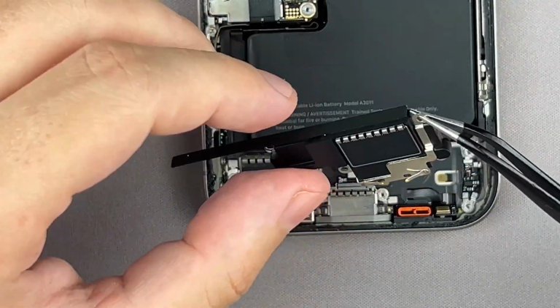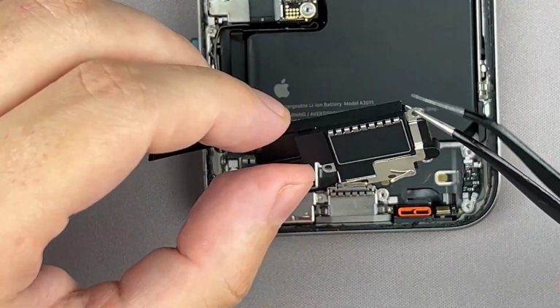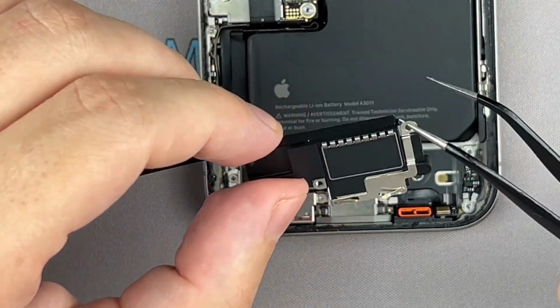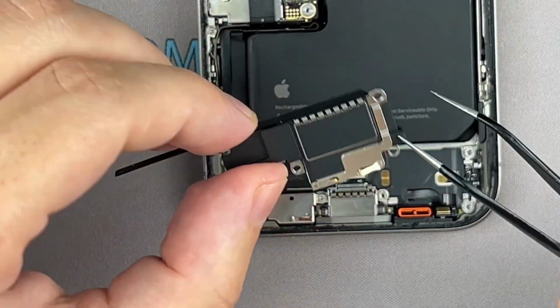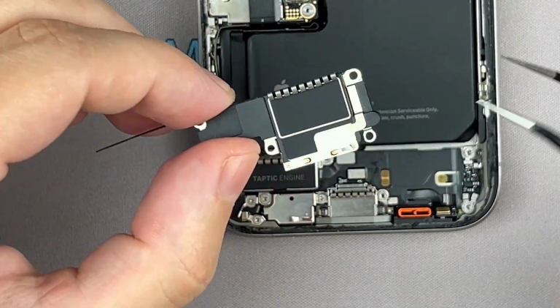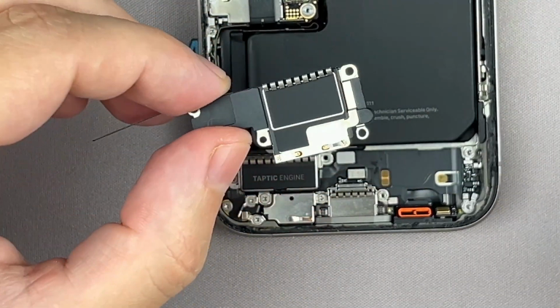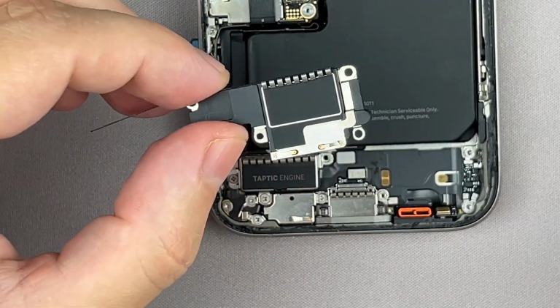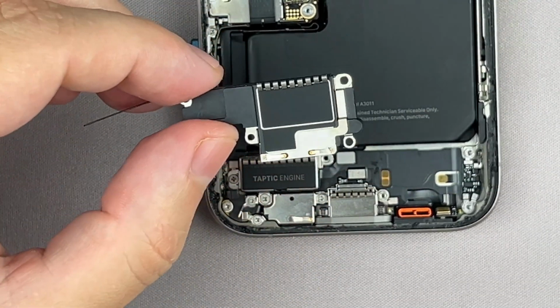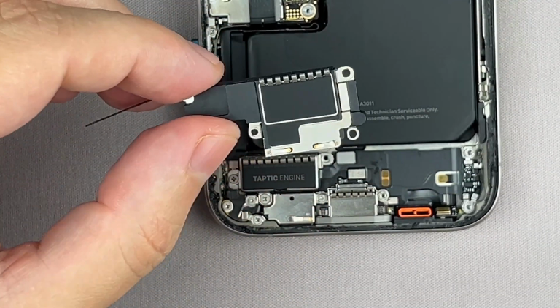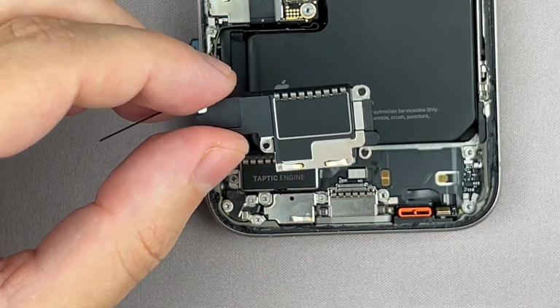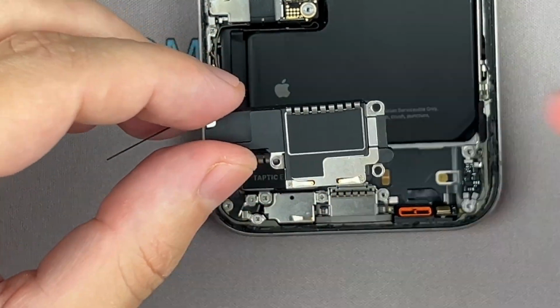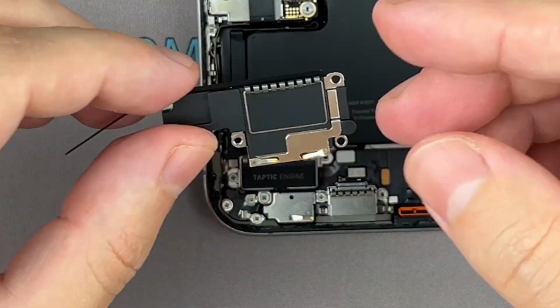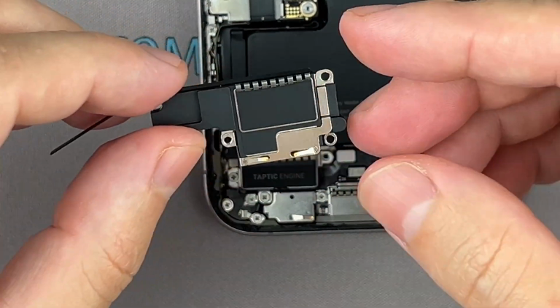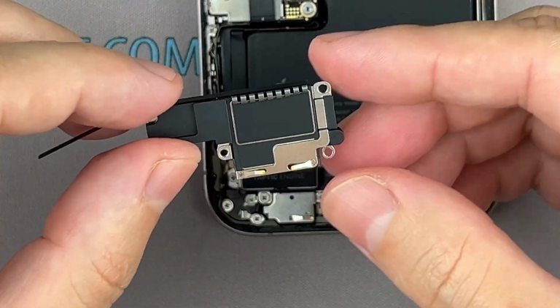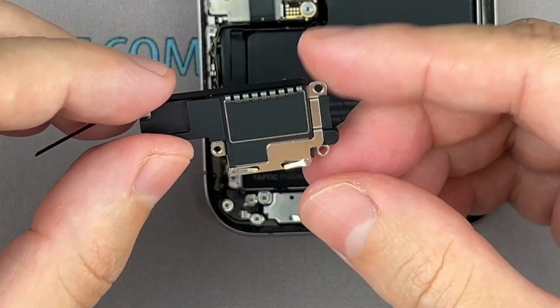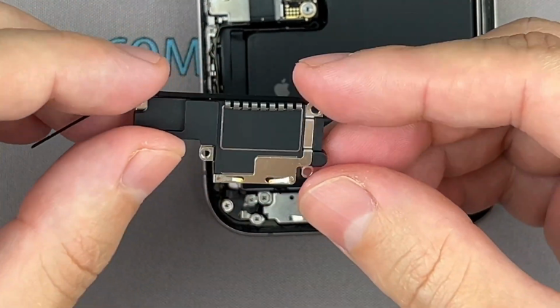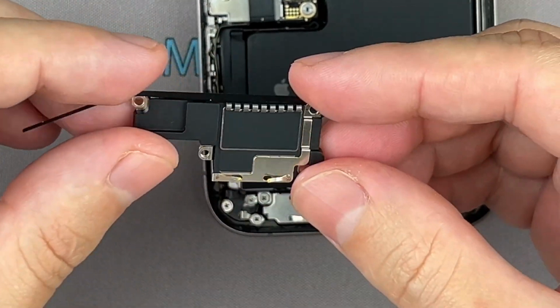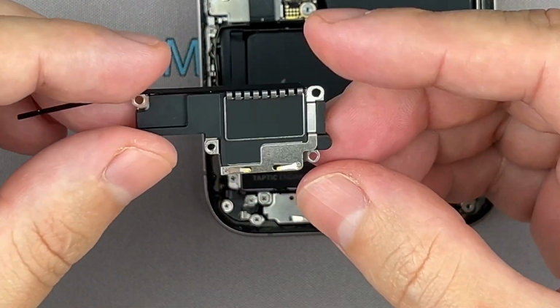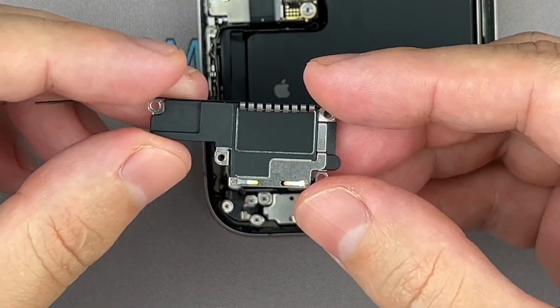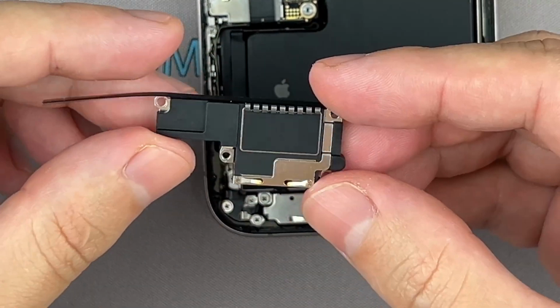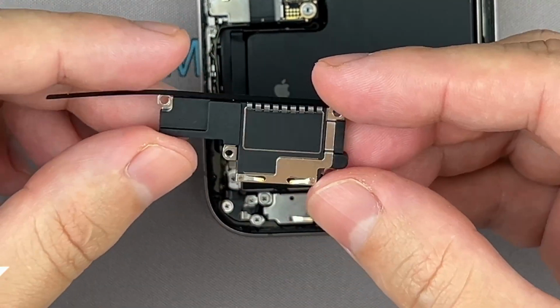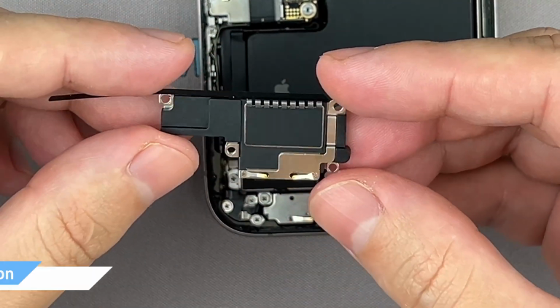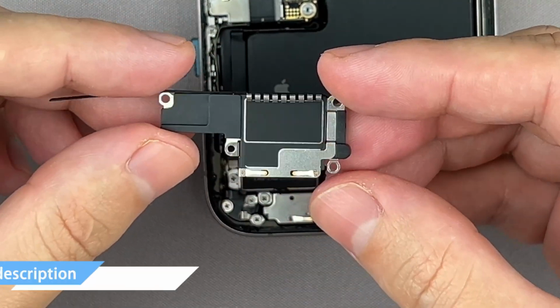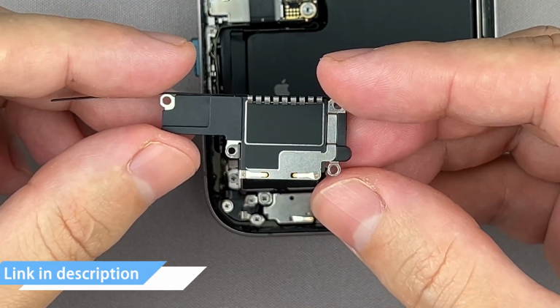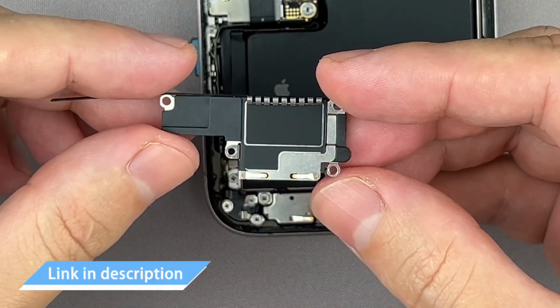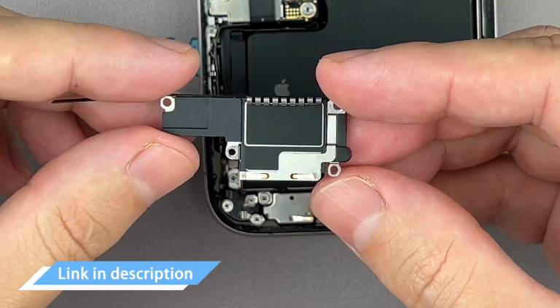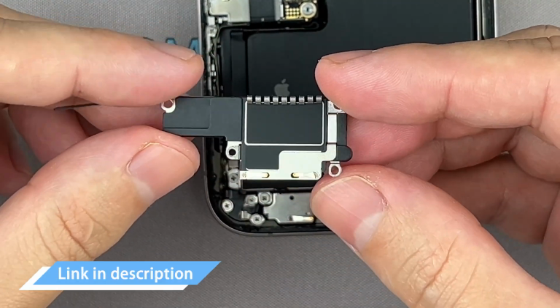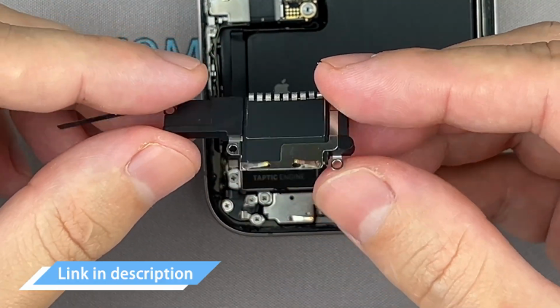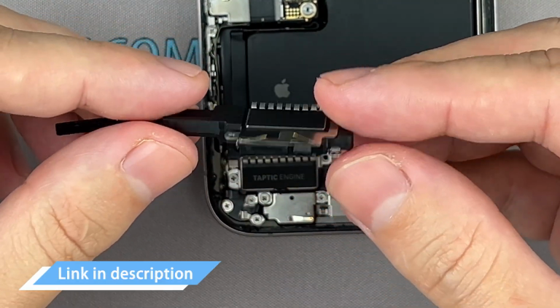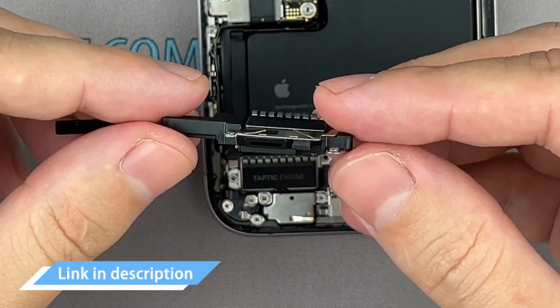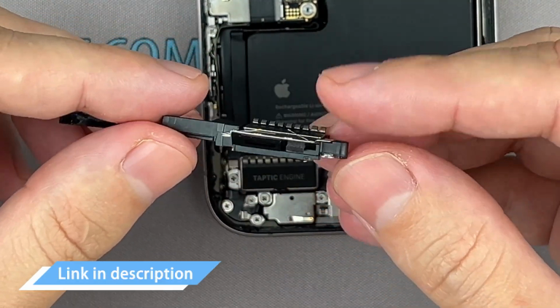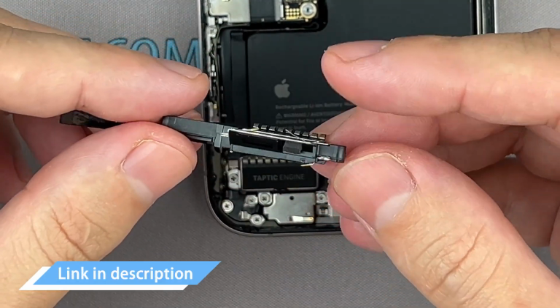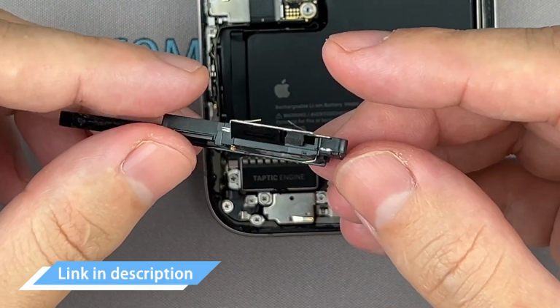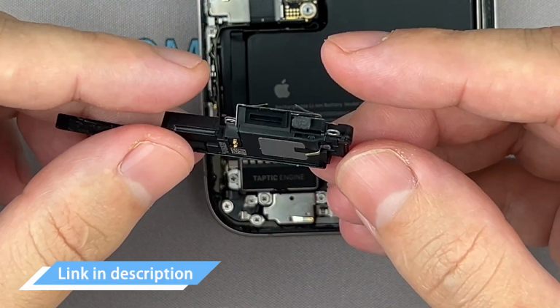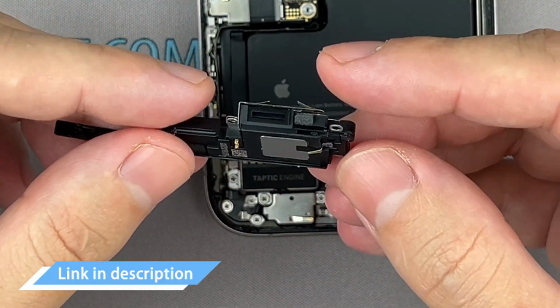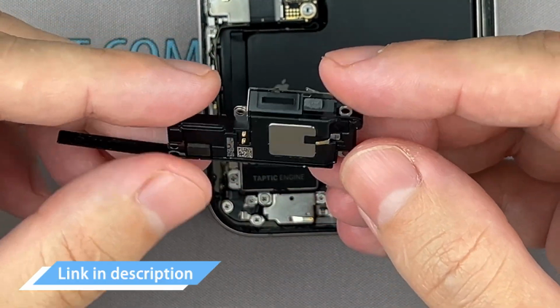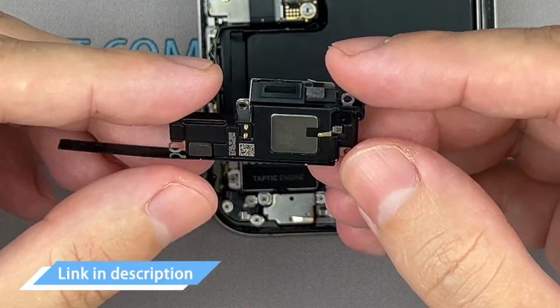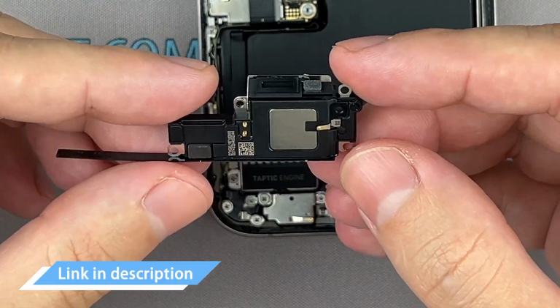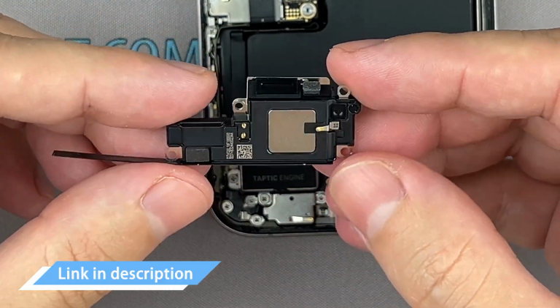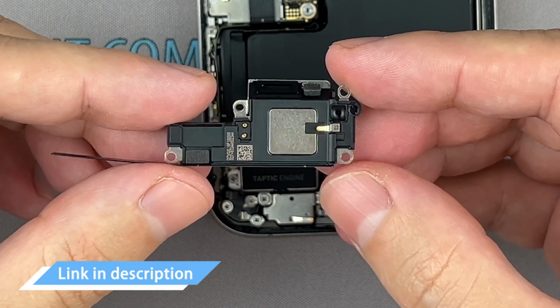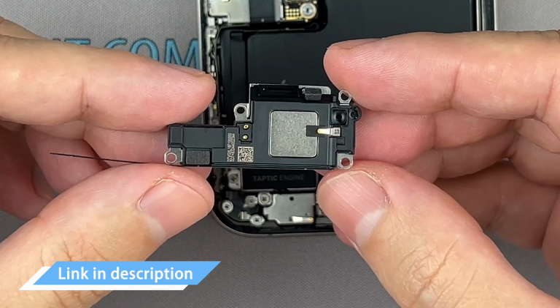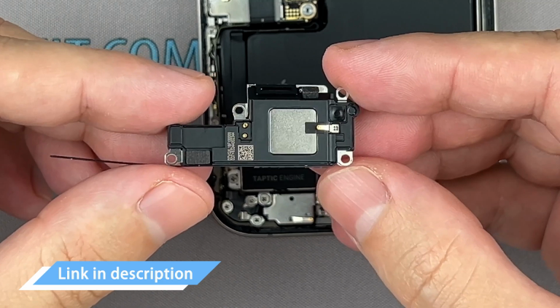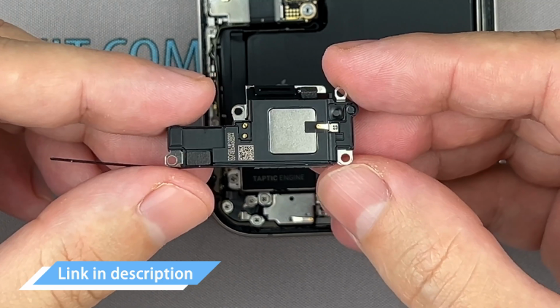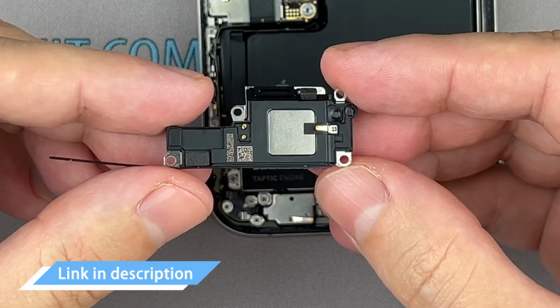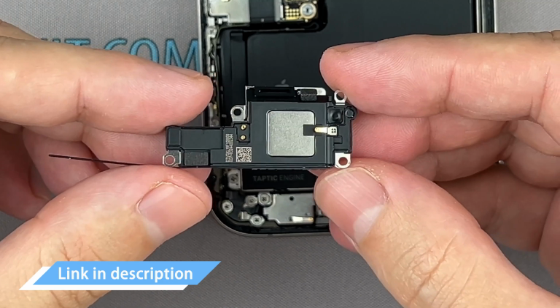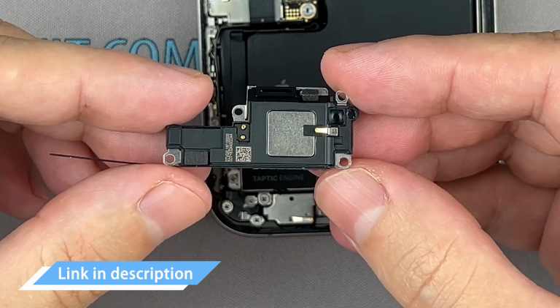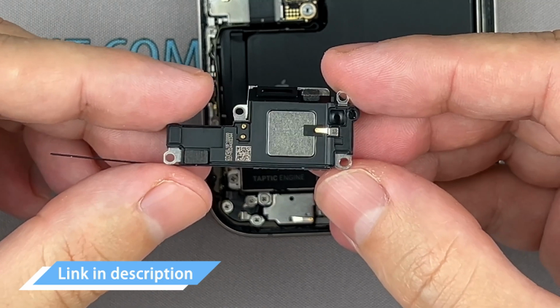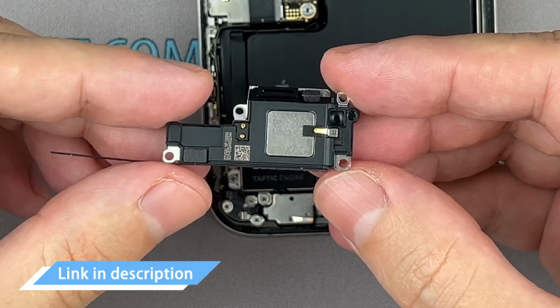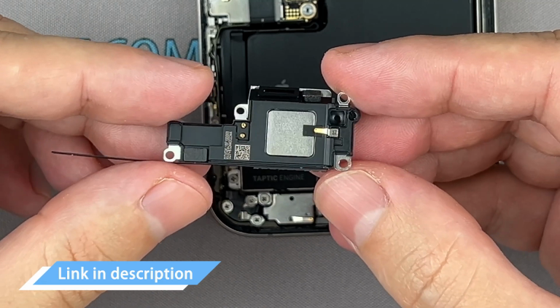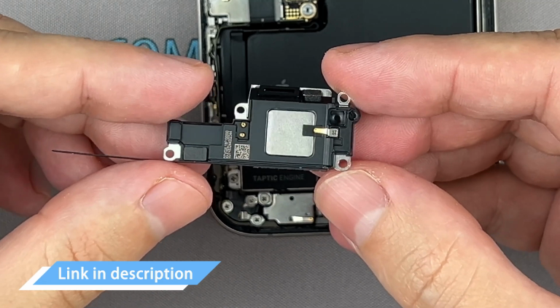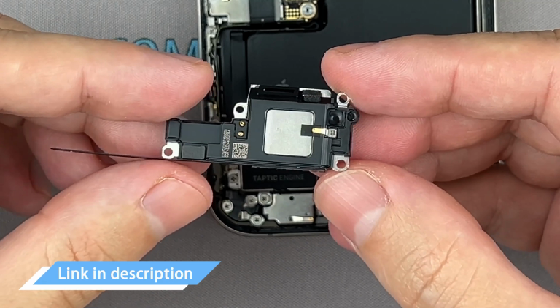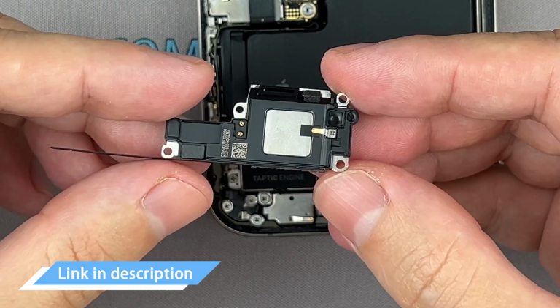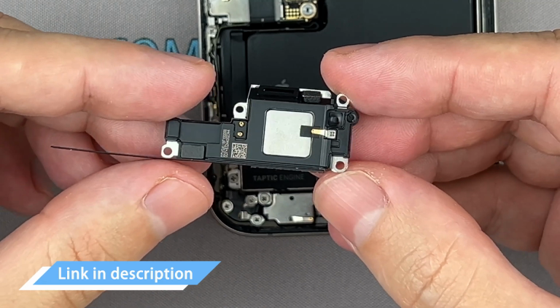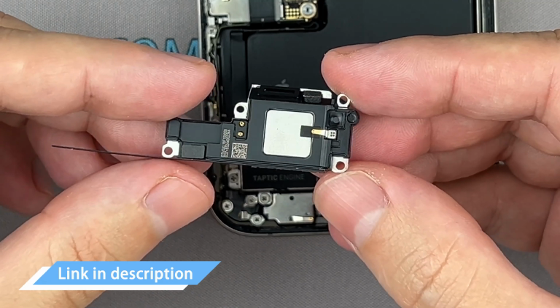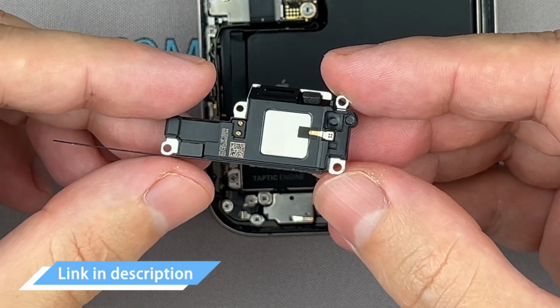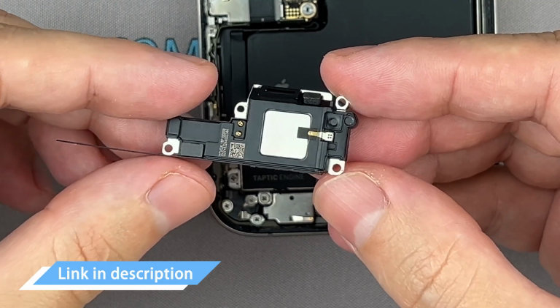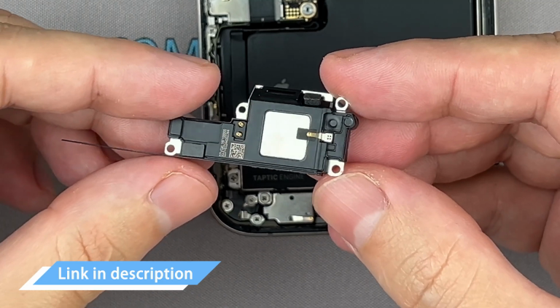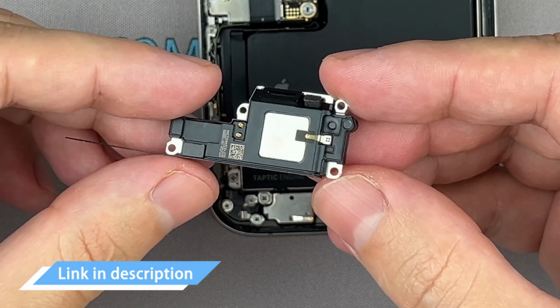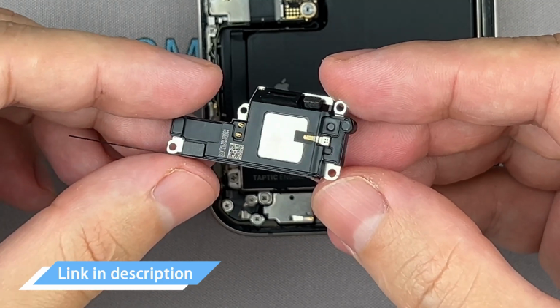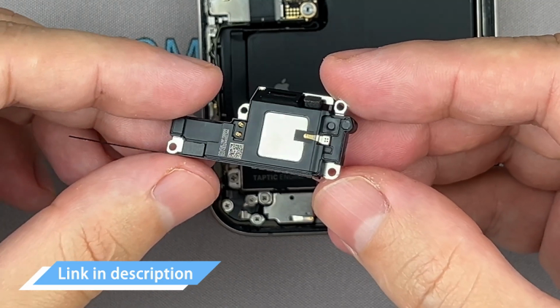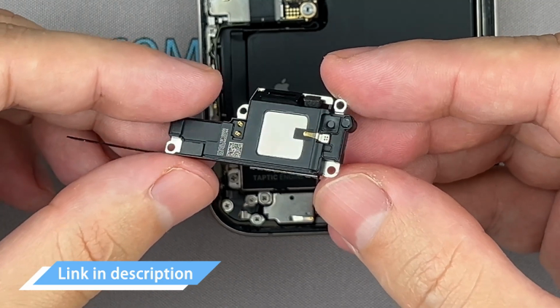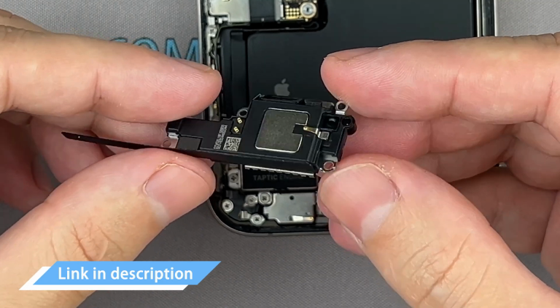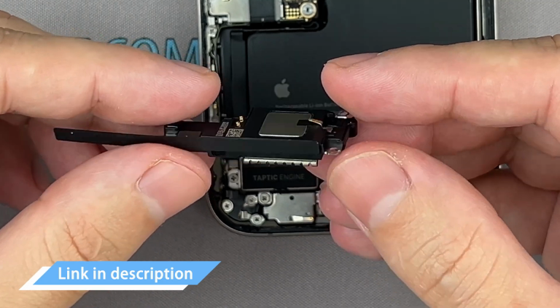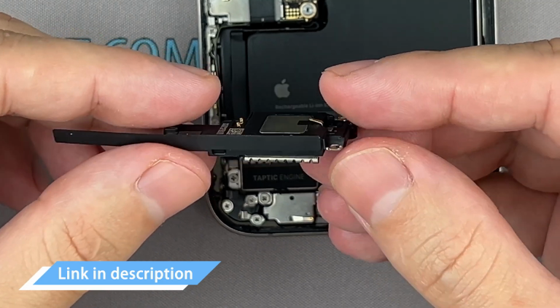You can now replace the loudspeaker. In the description, there's a link where you can buy a new loudspeaker for your iPhone.